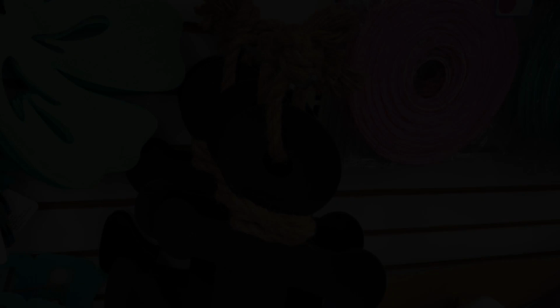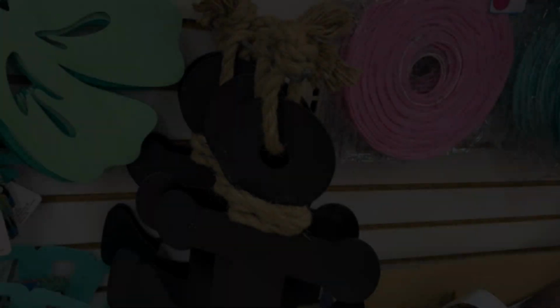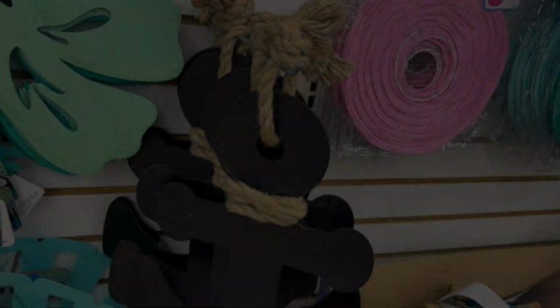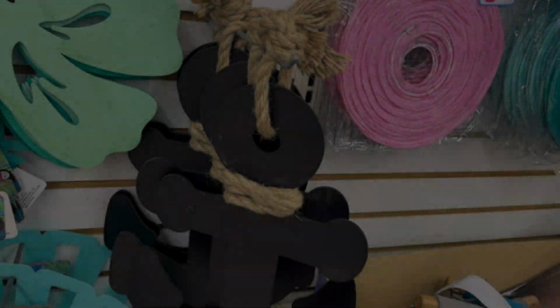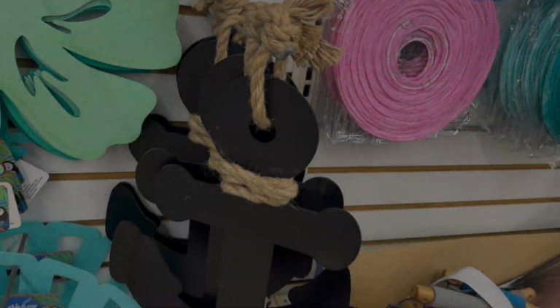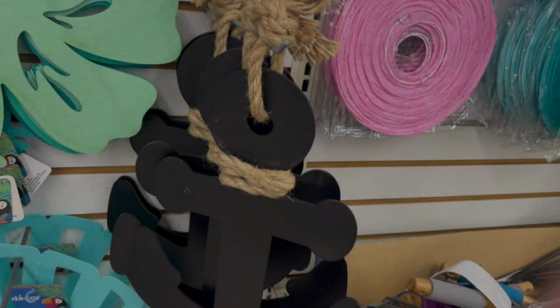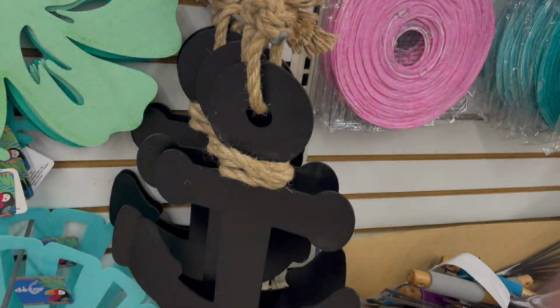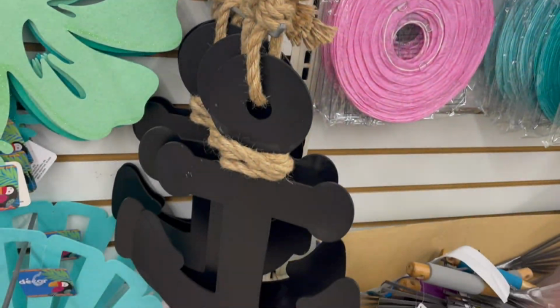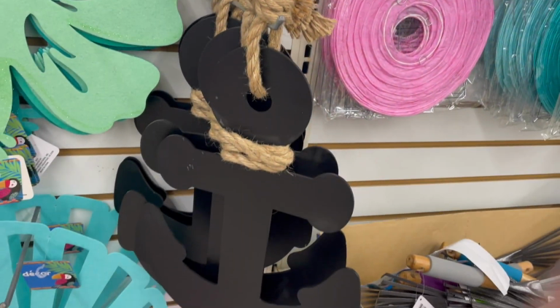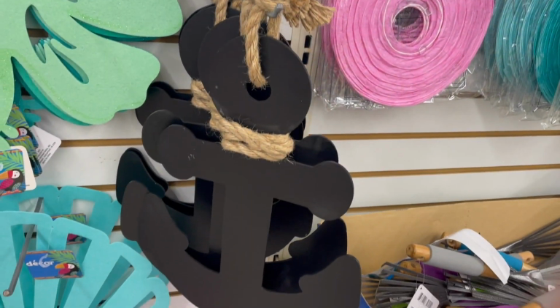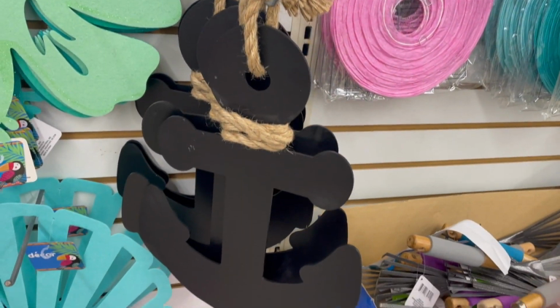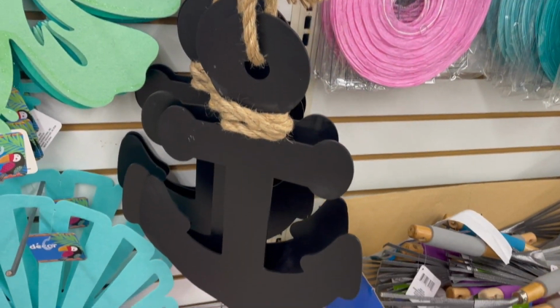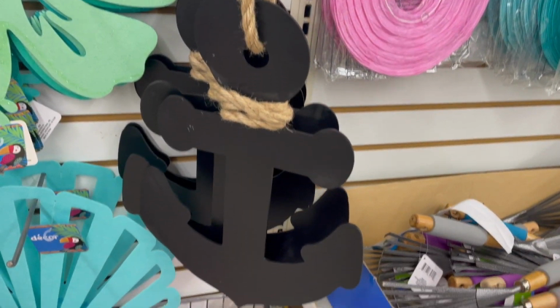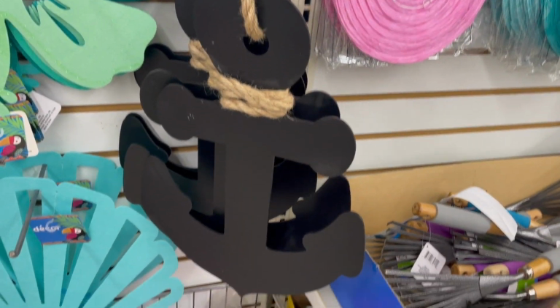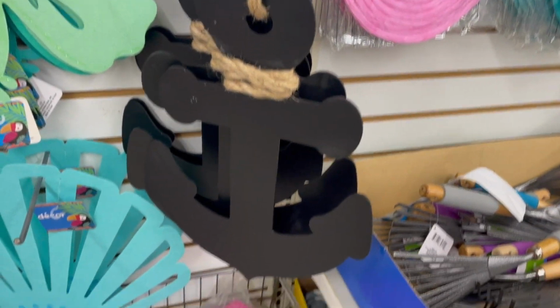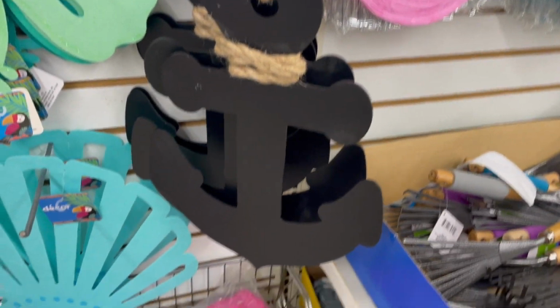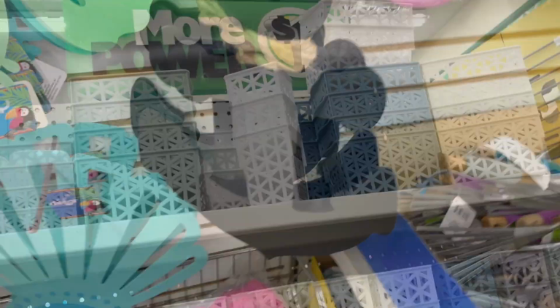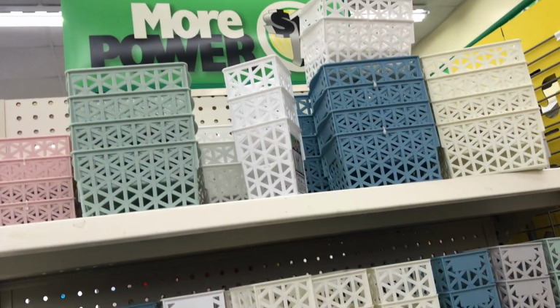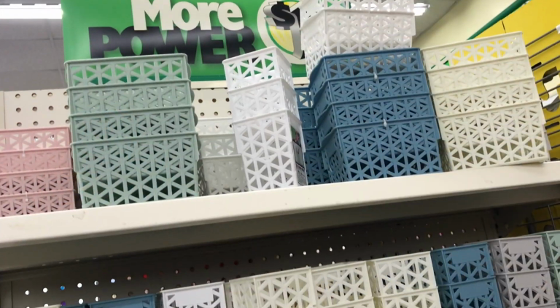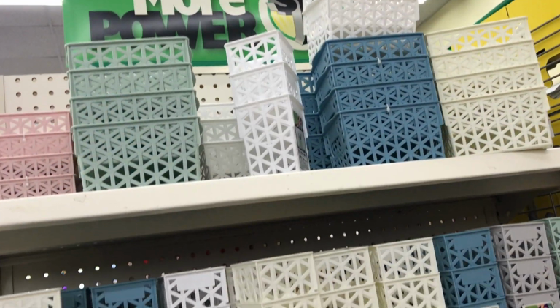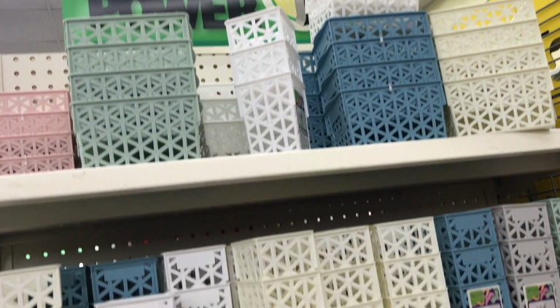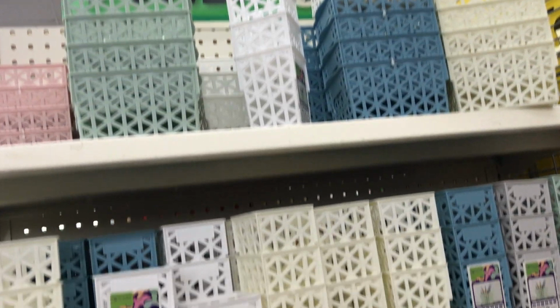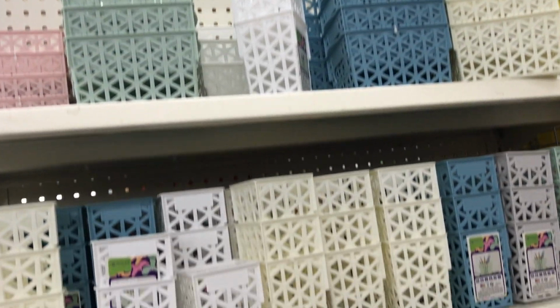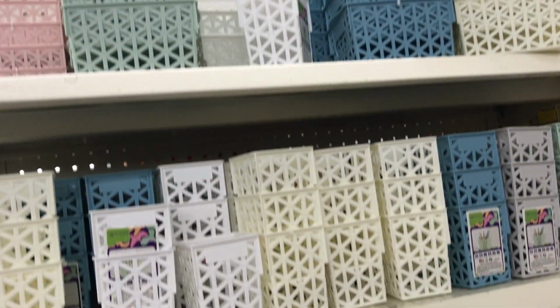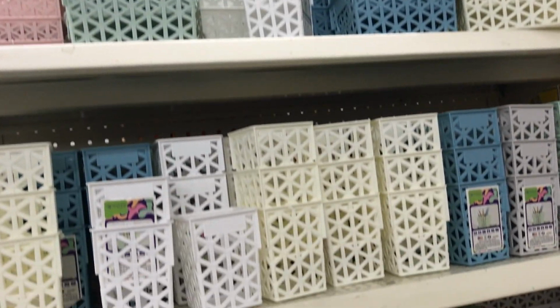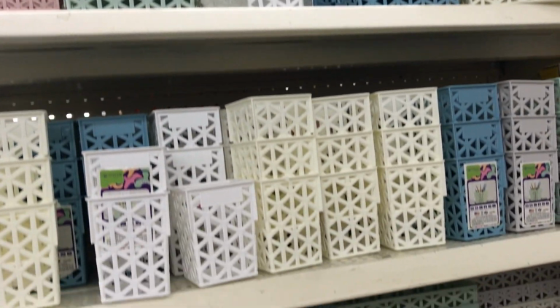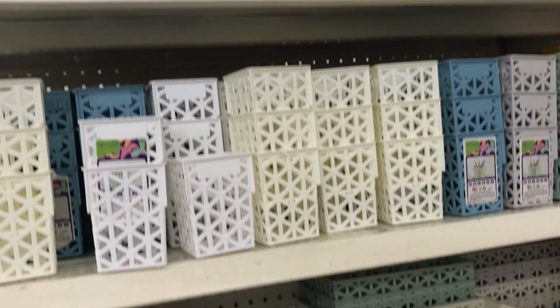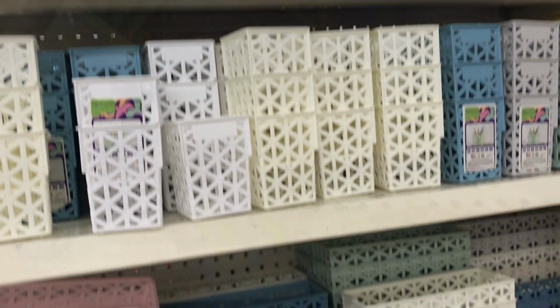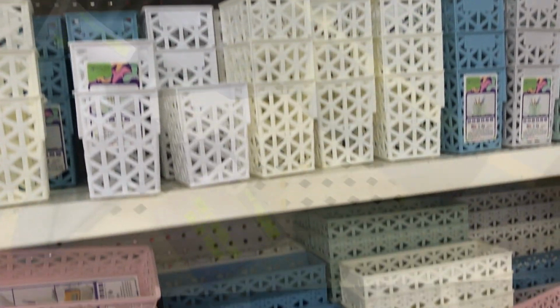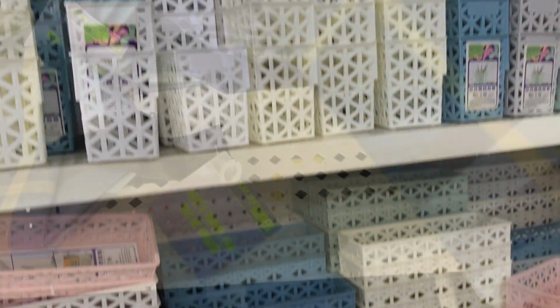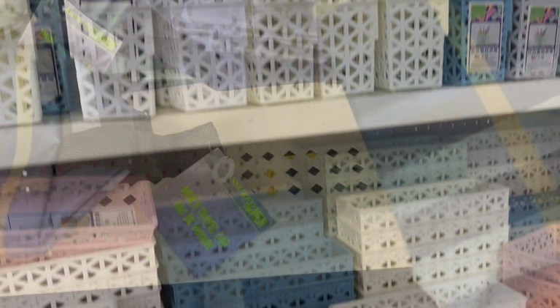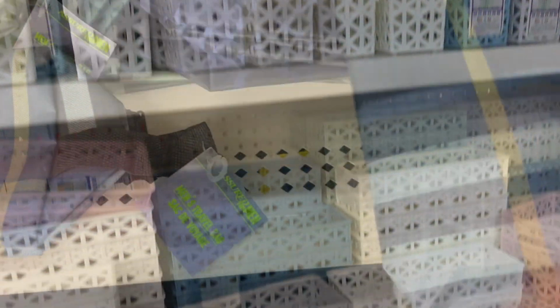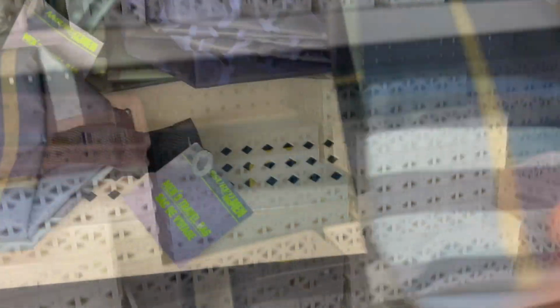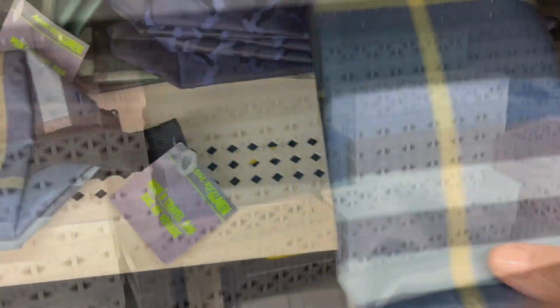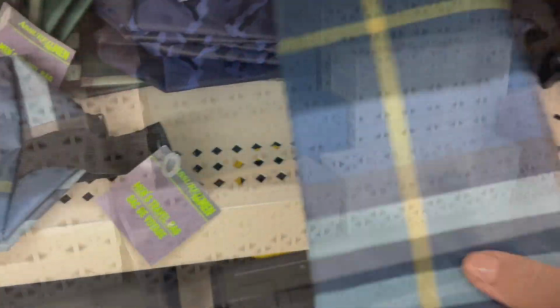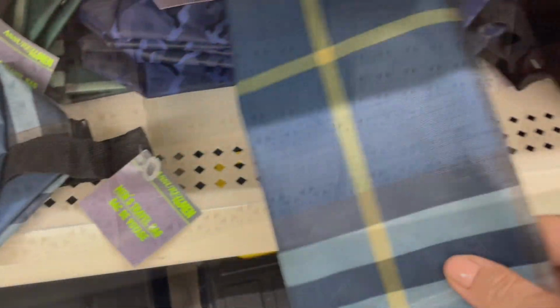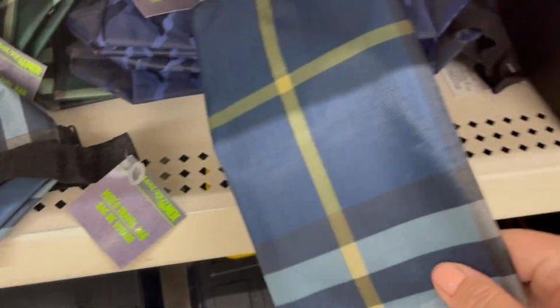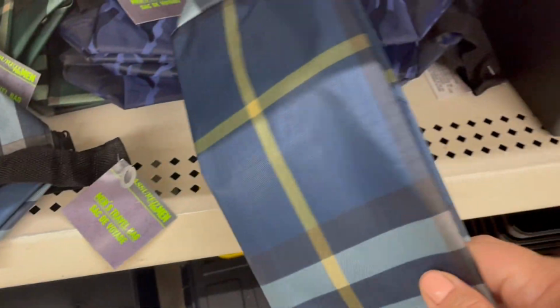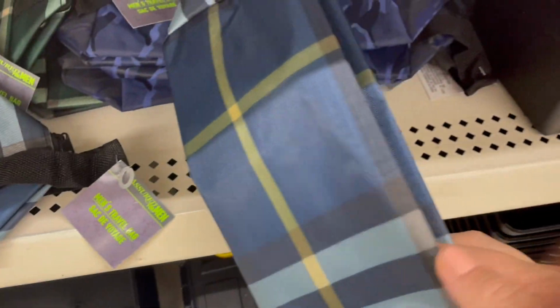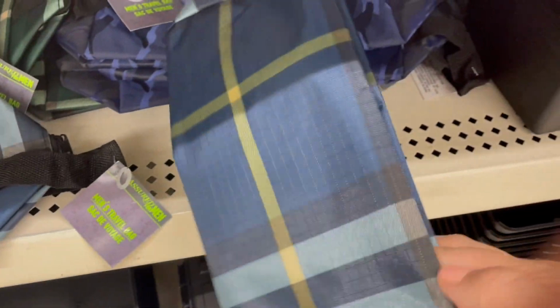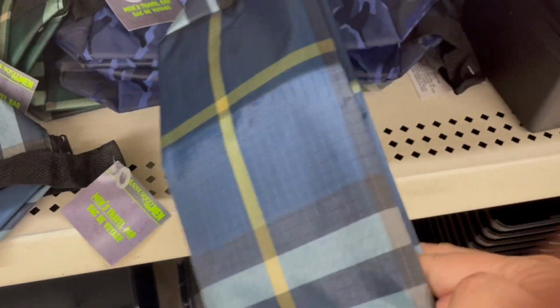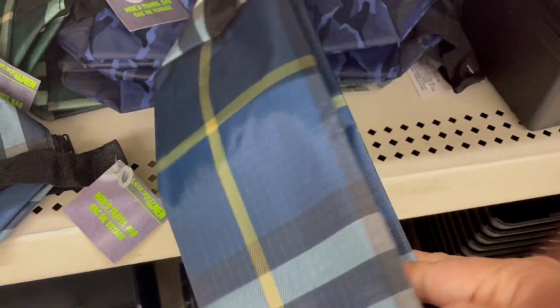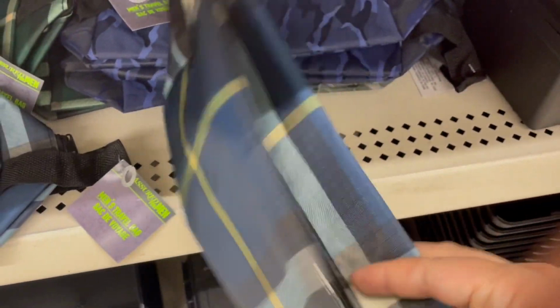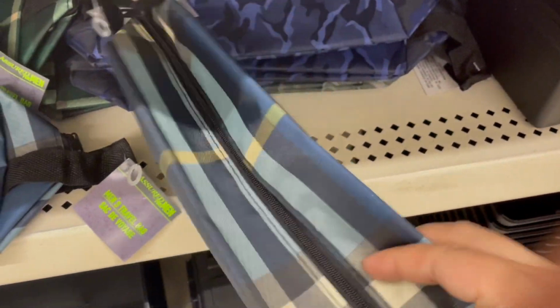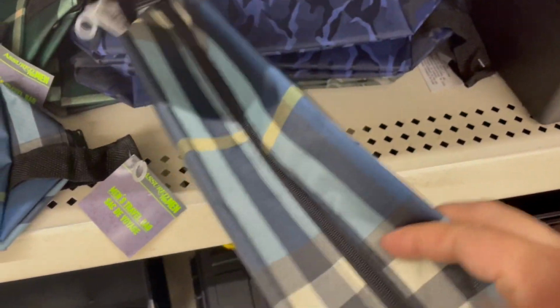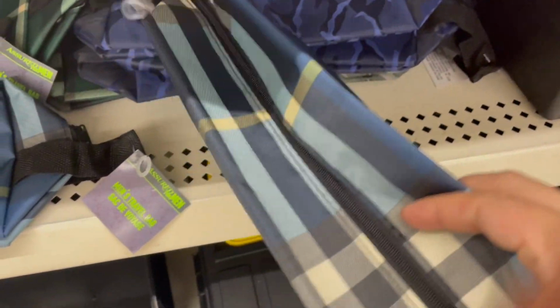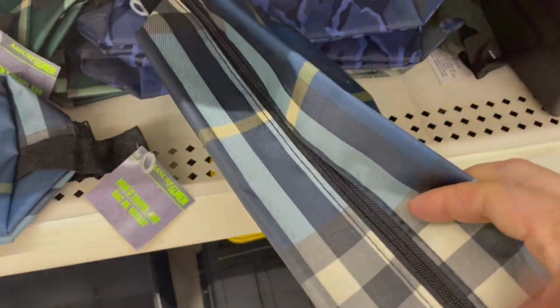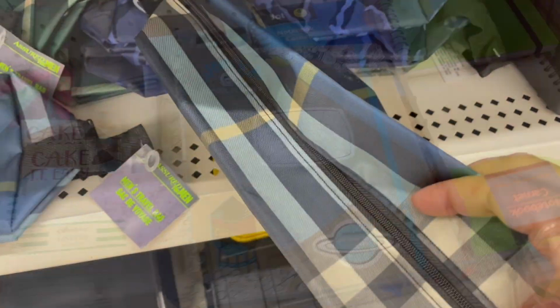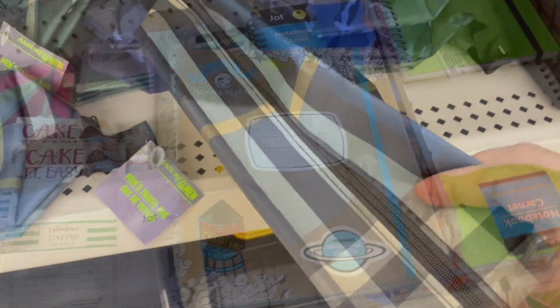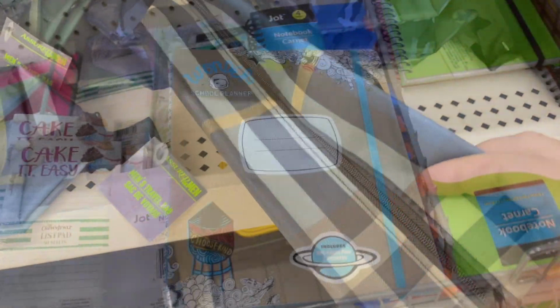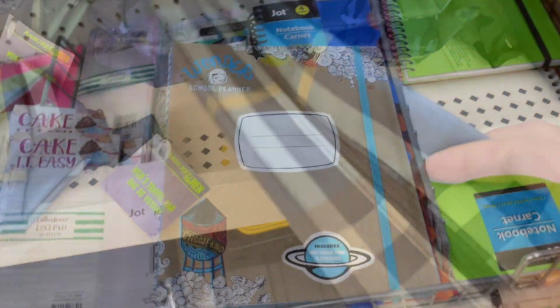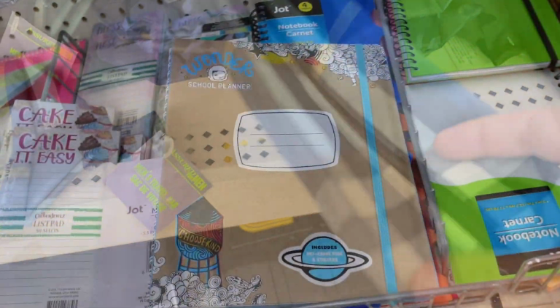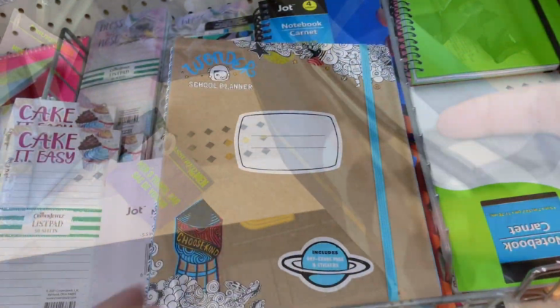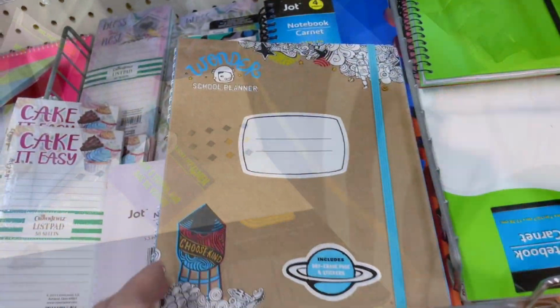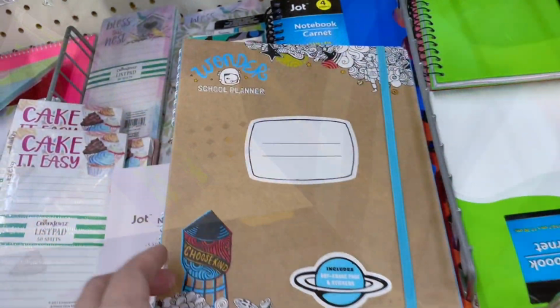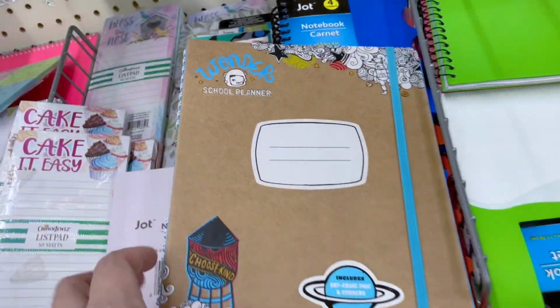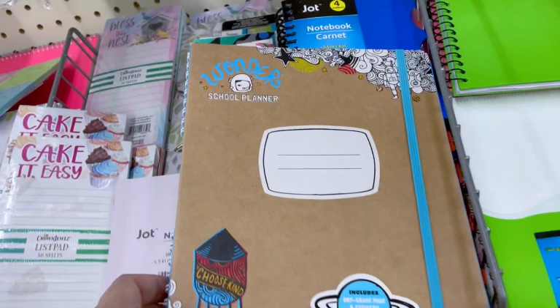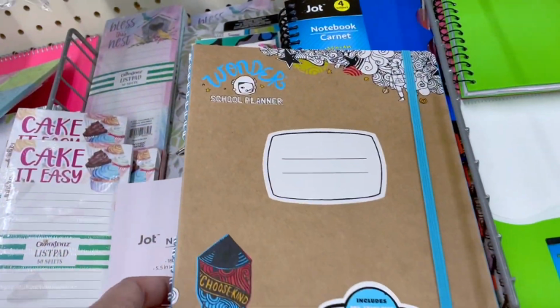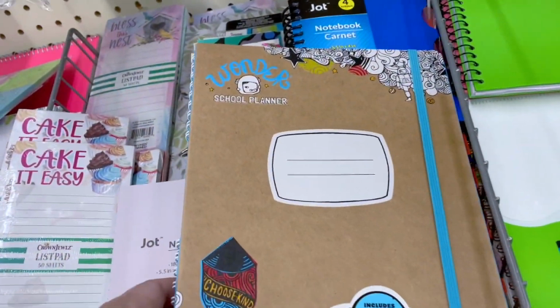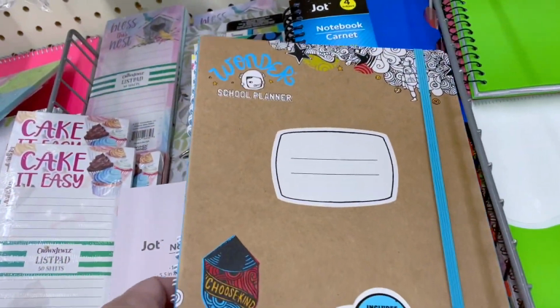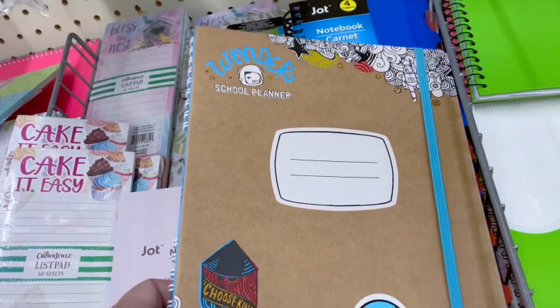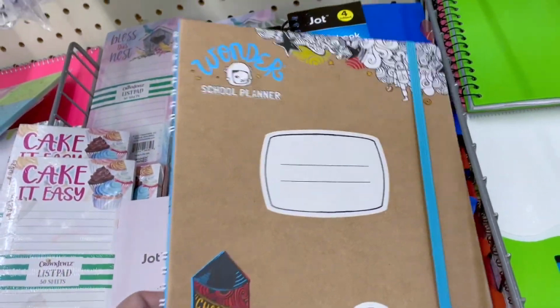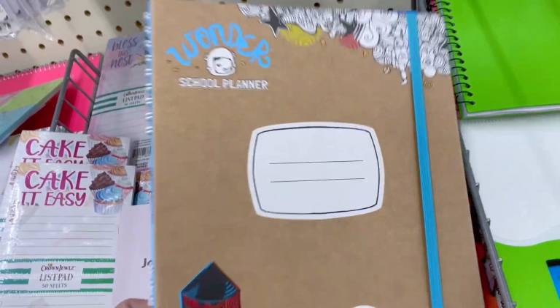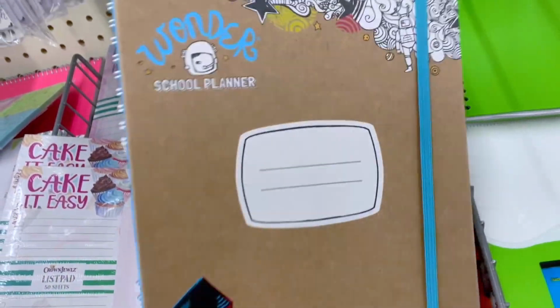Hey guys, it's Clara, welcome back to my channel. Today's video is a shop-with-me video through my Dollar Tree — stay tuned.